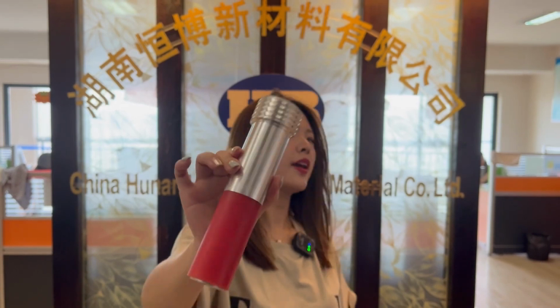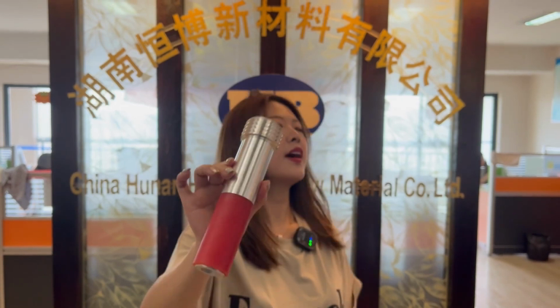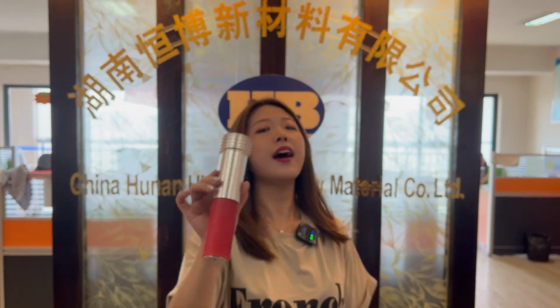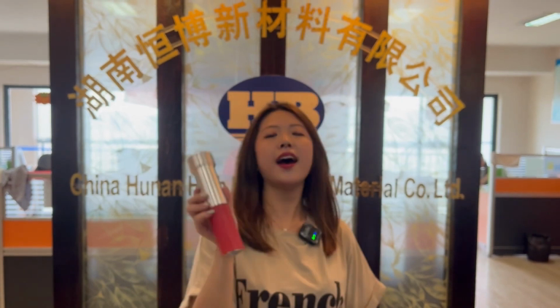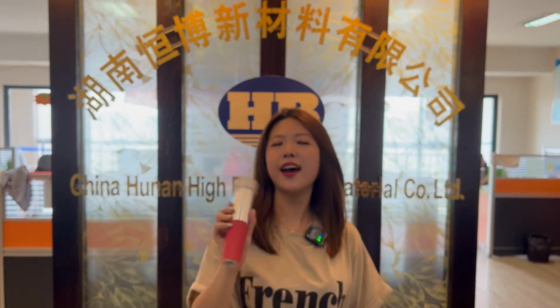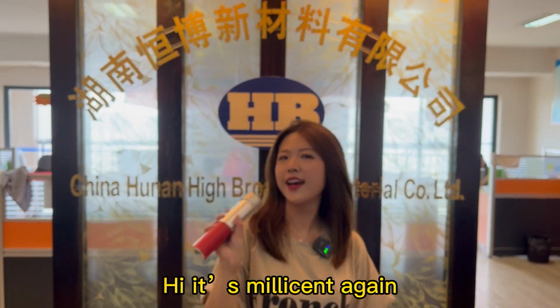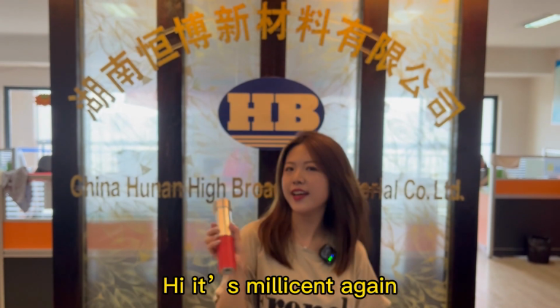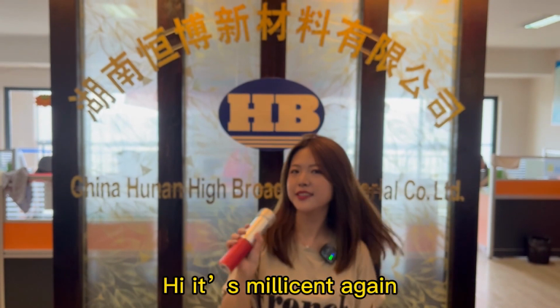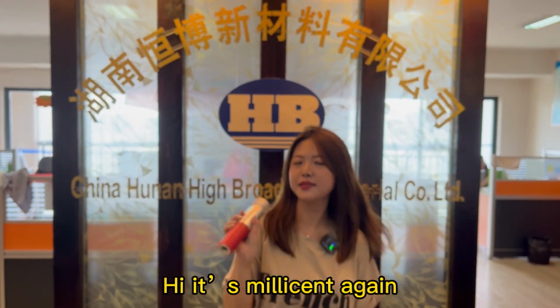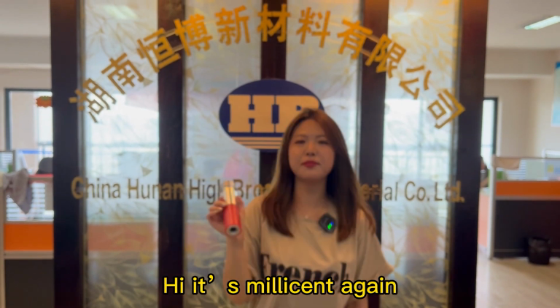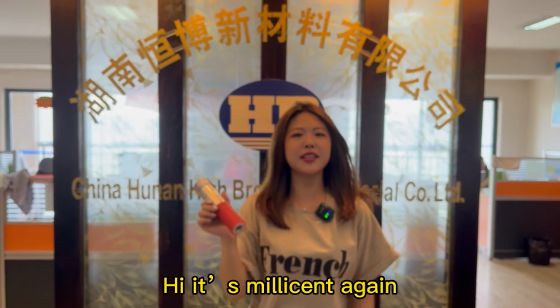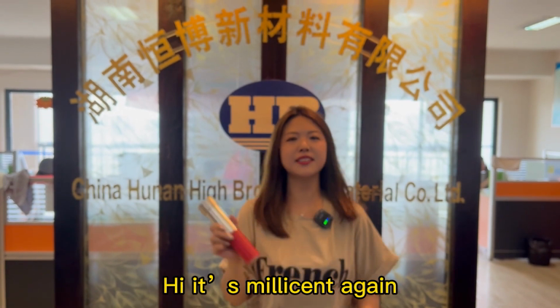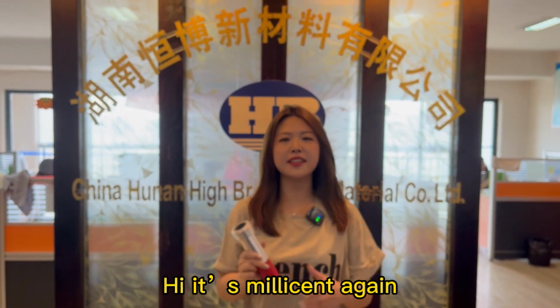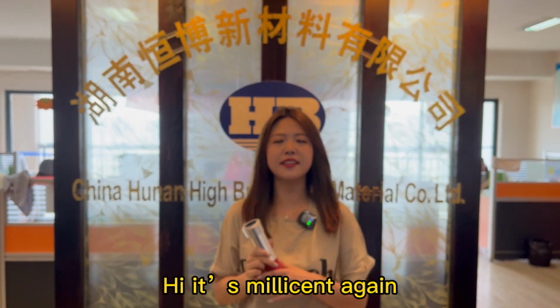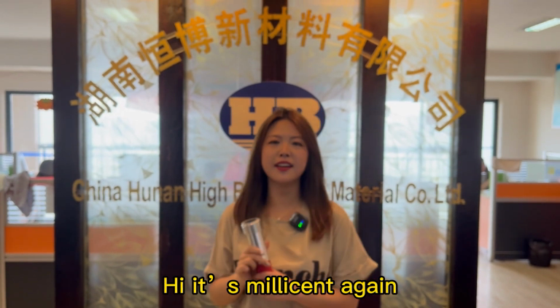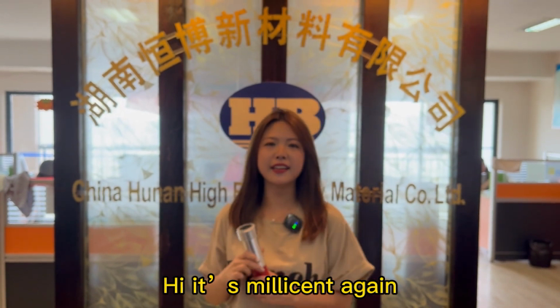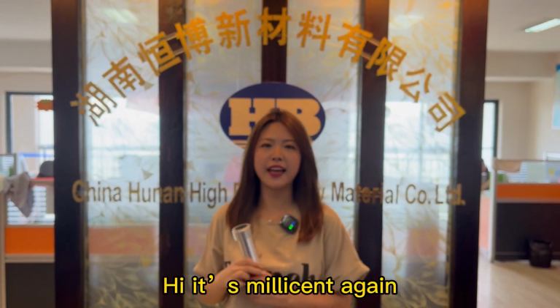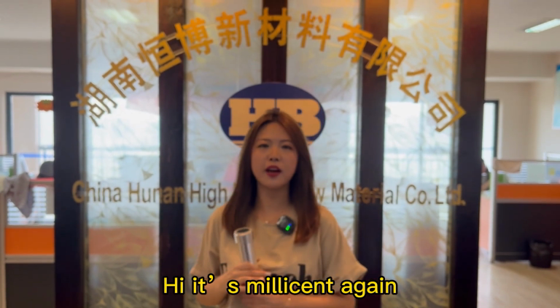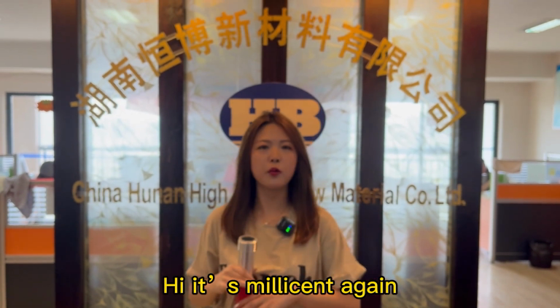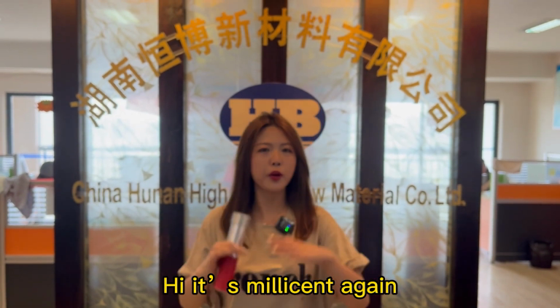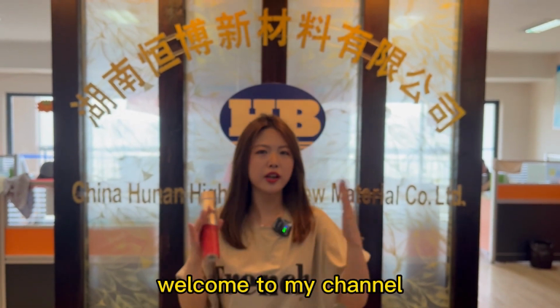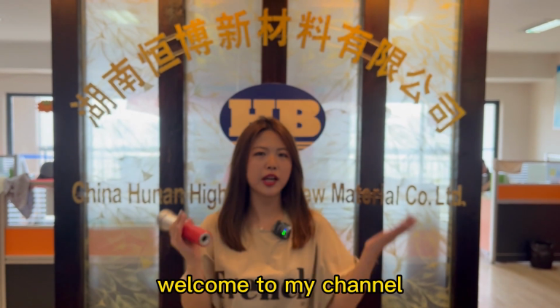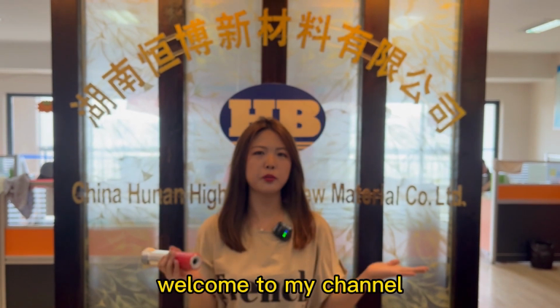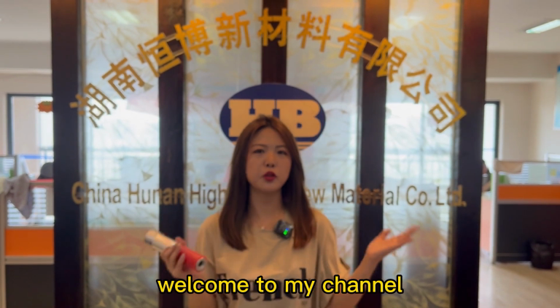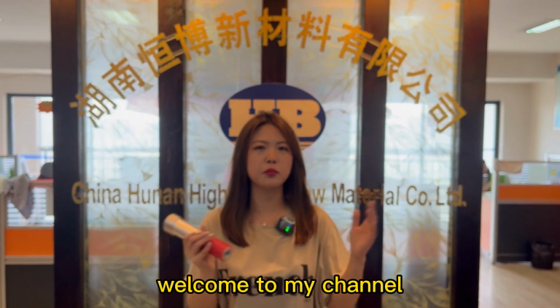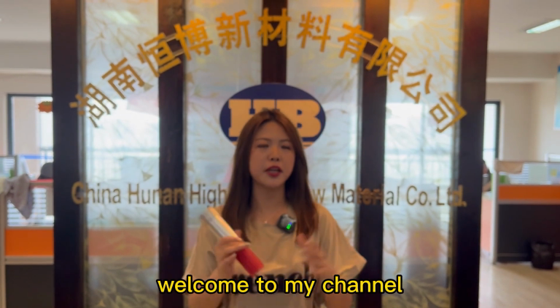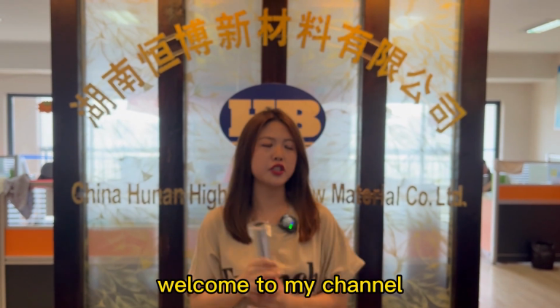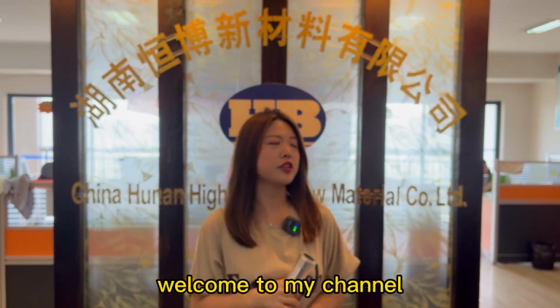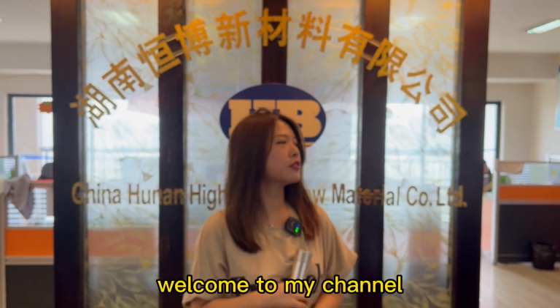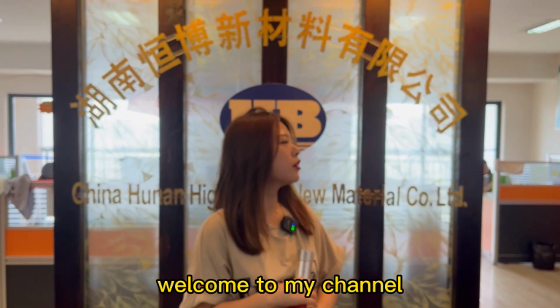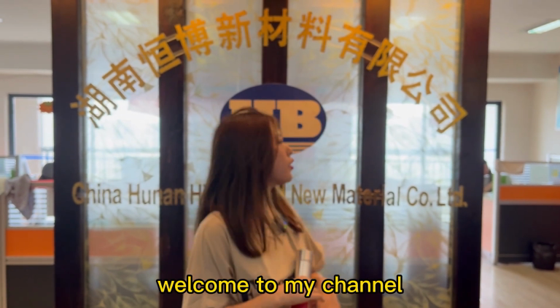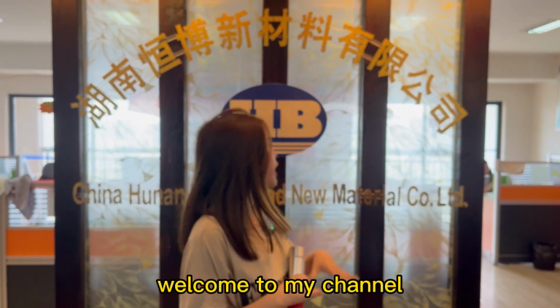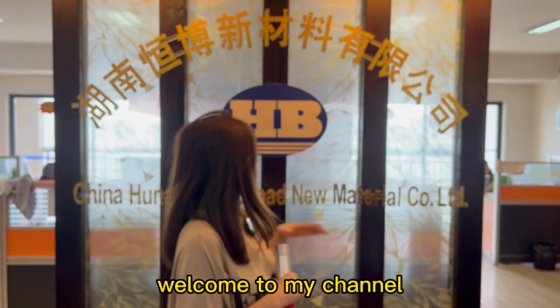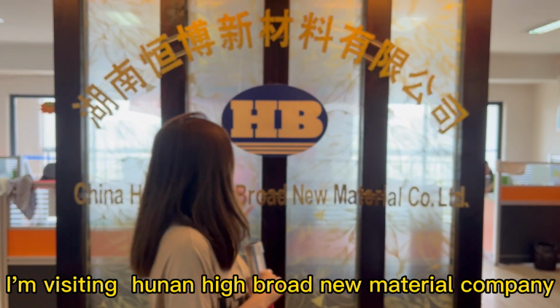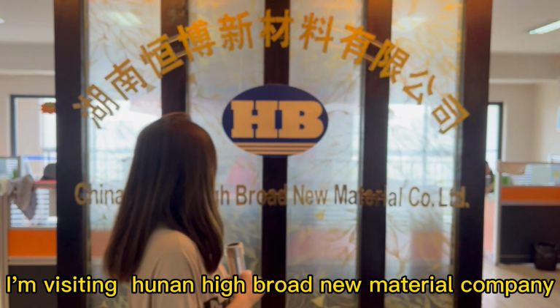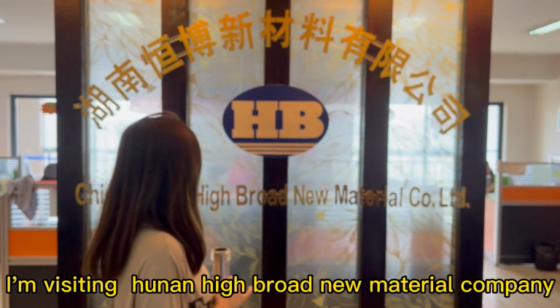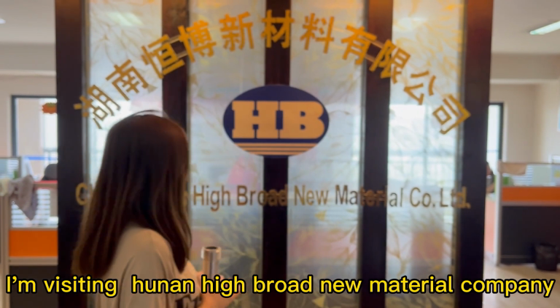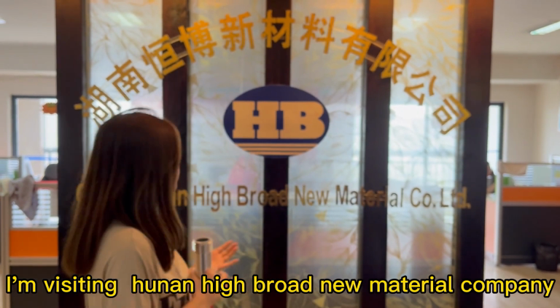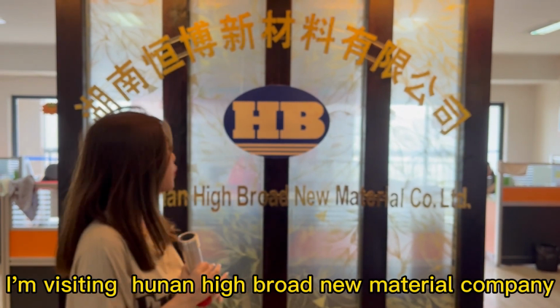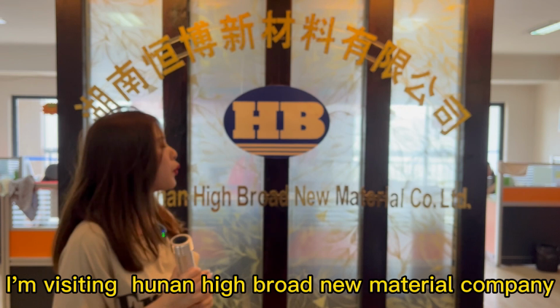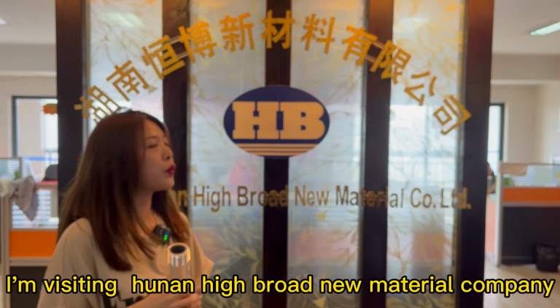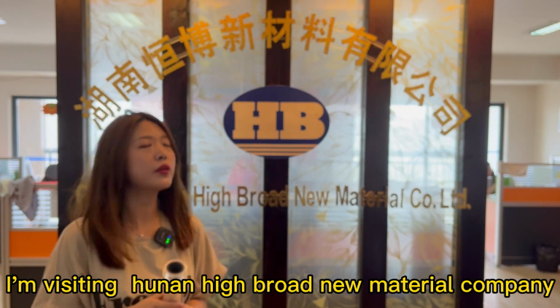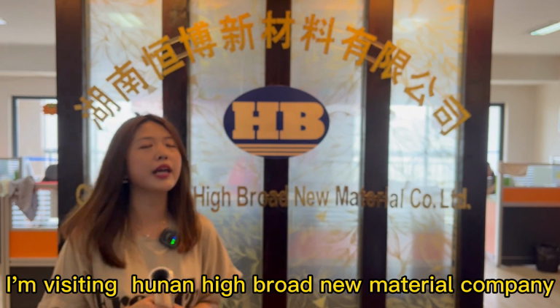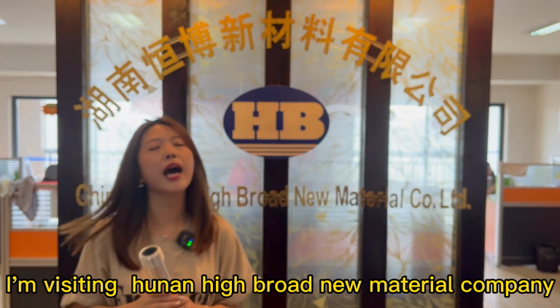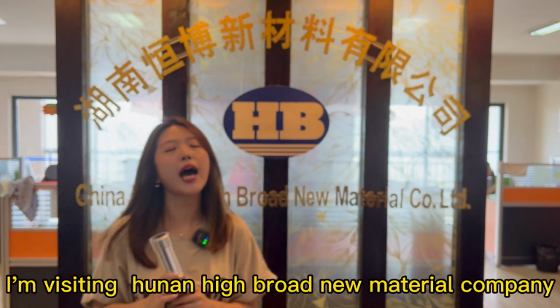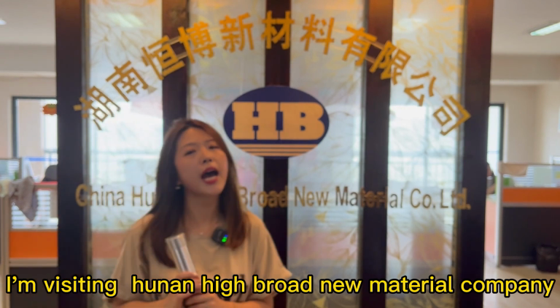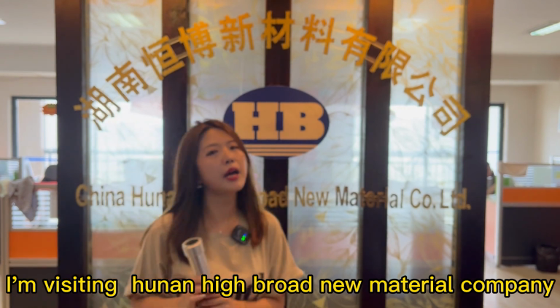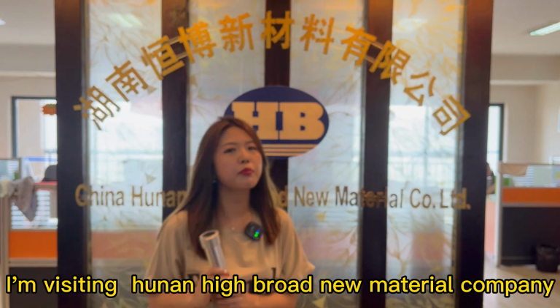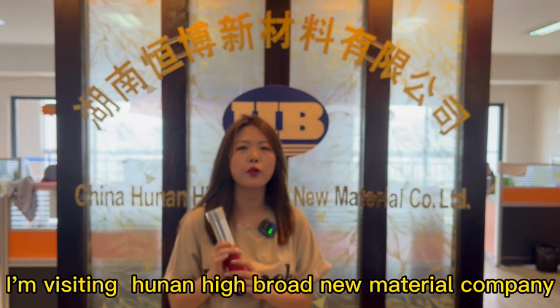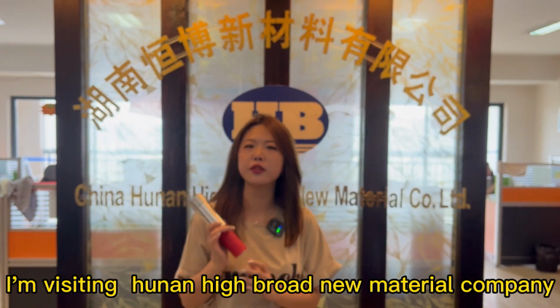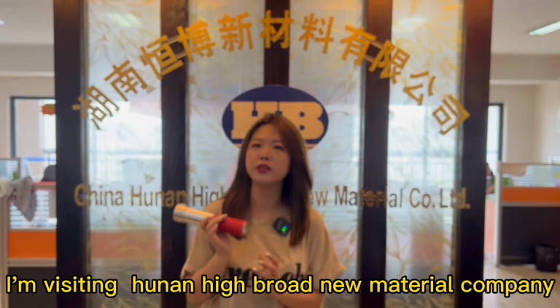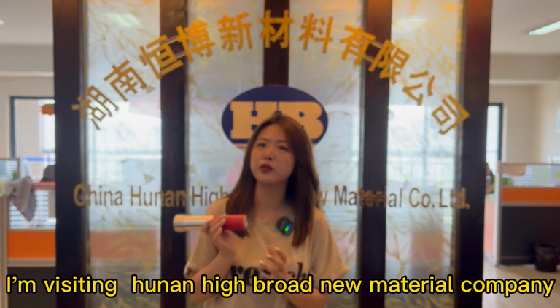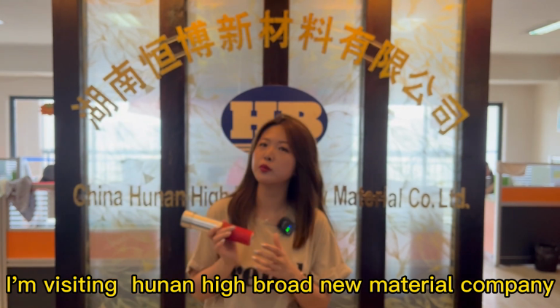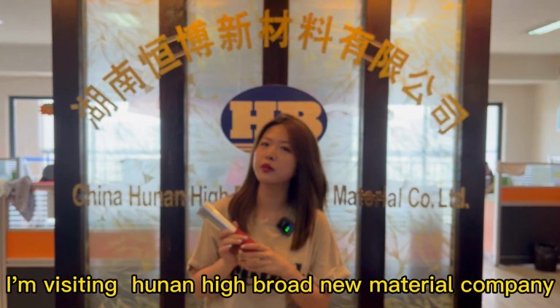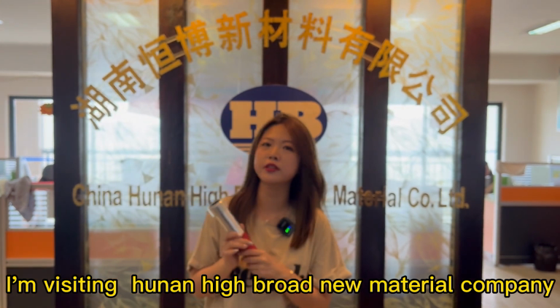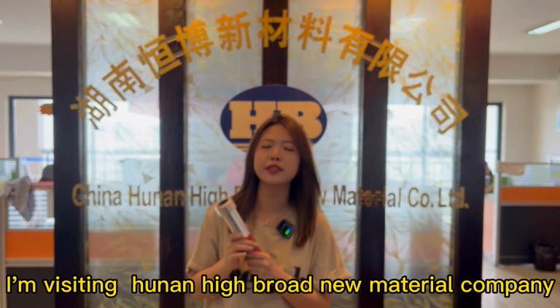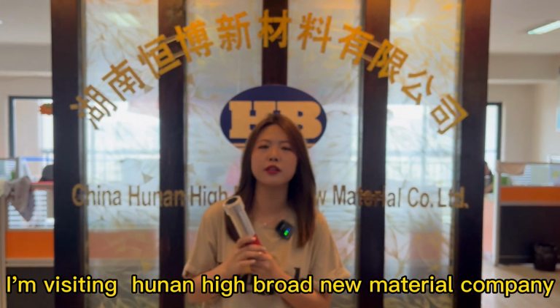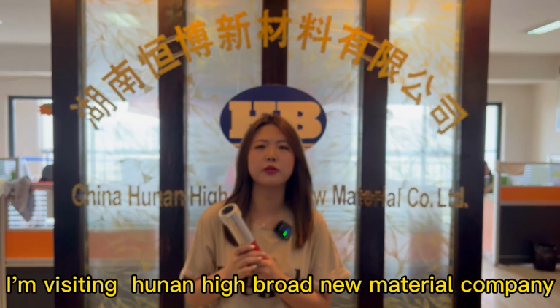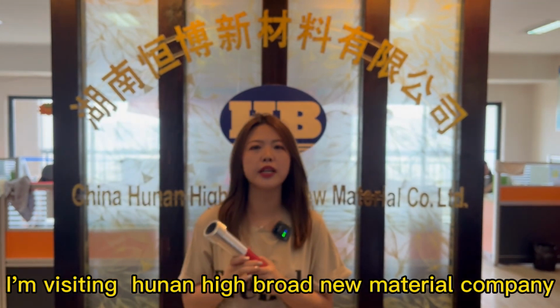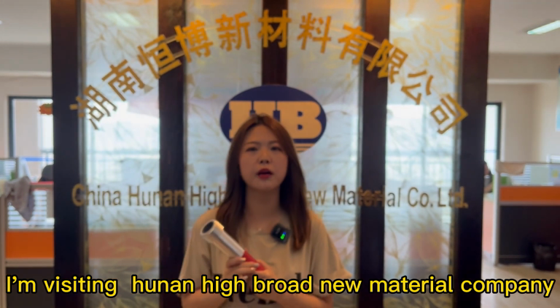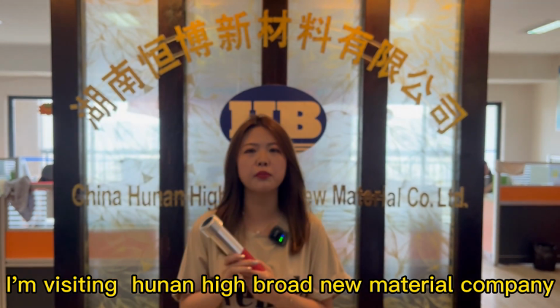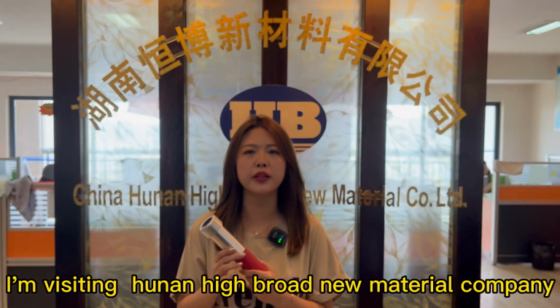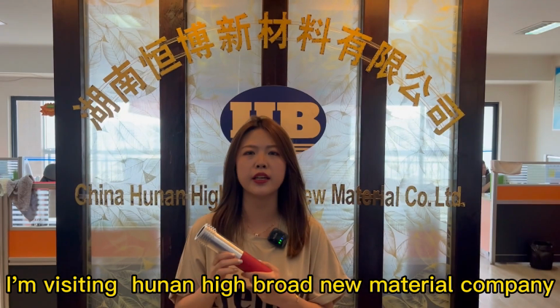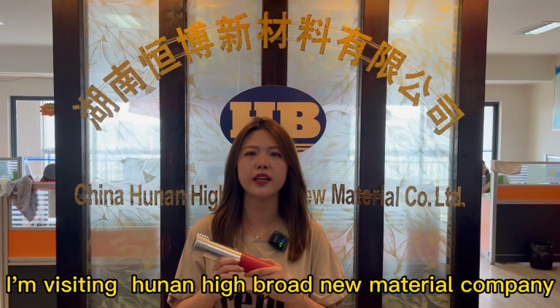Hi, it's Millicent again. Welcome to my channel. I'm visiting HUNA hybrid new material company.